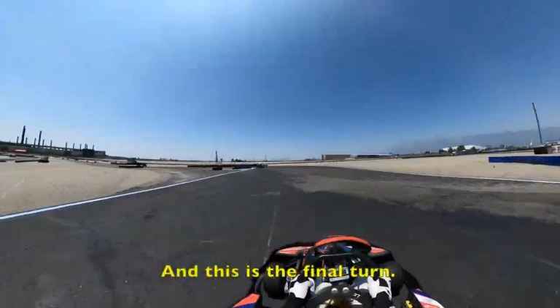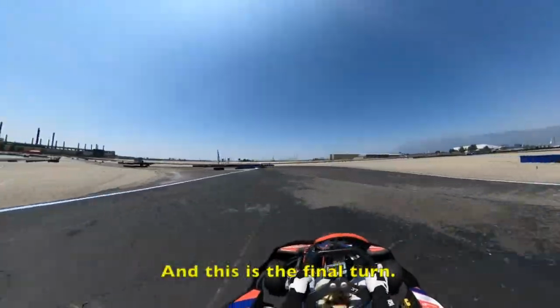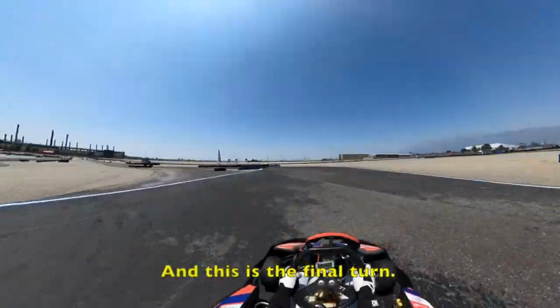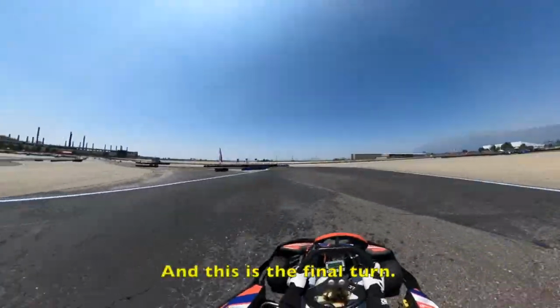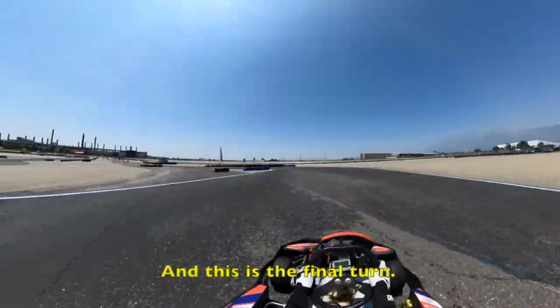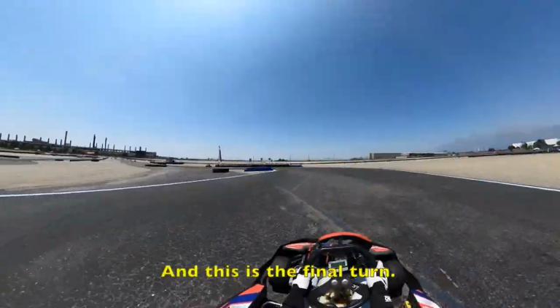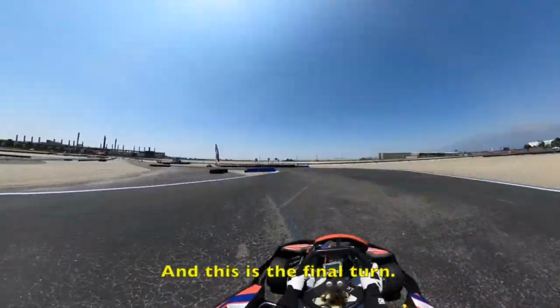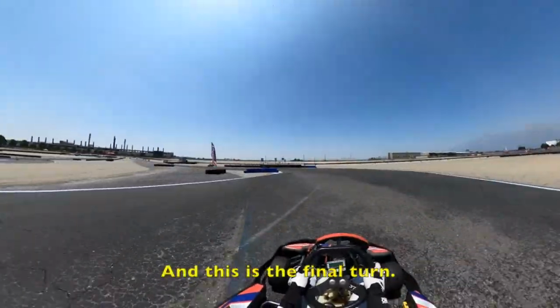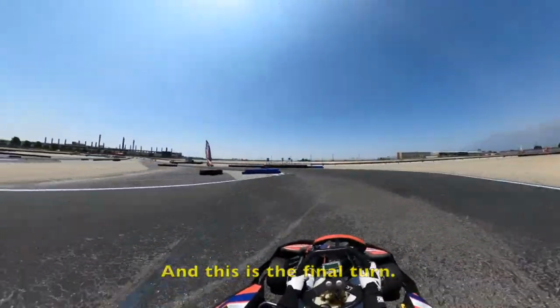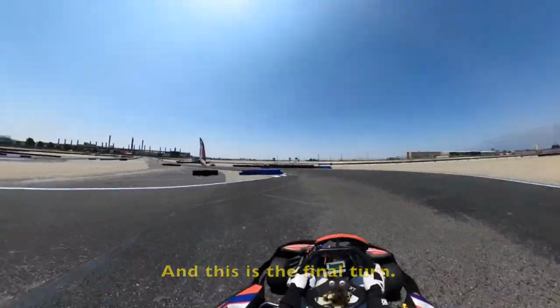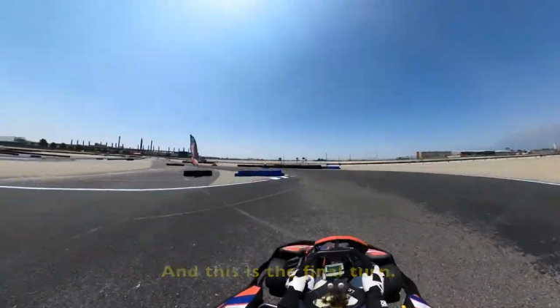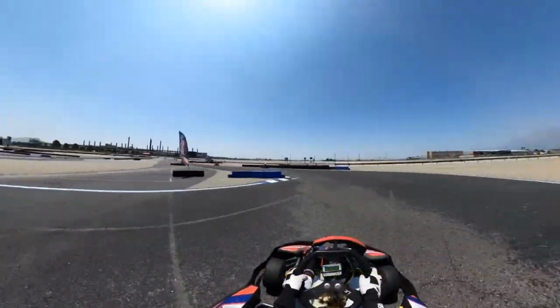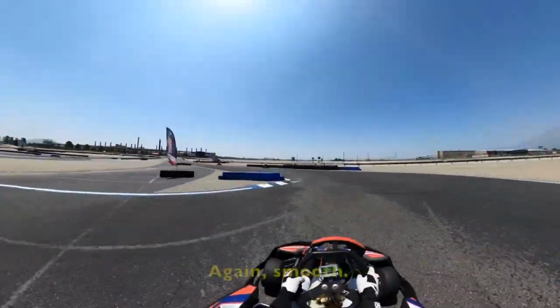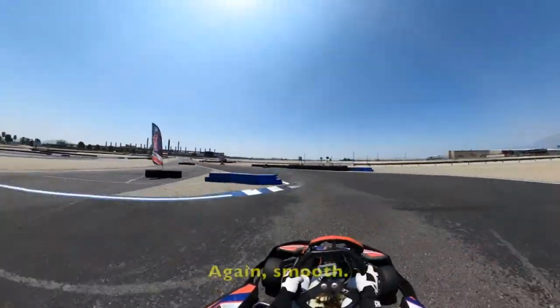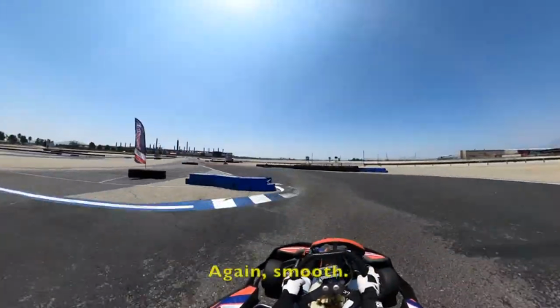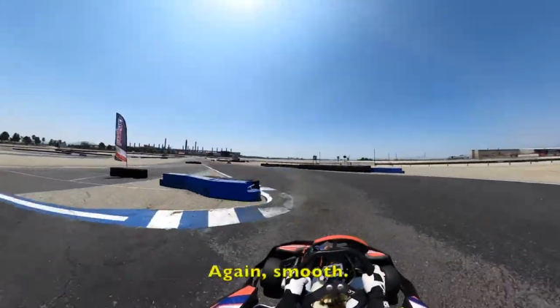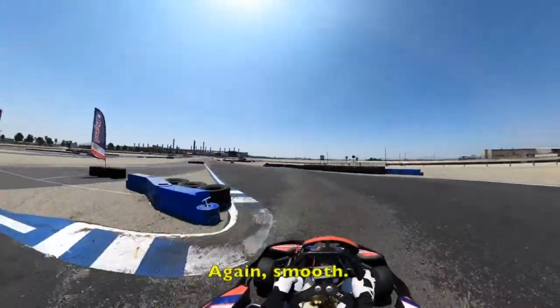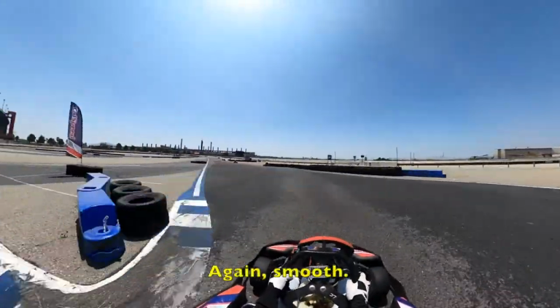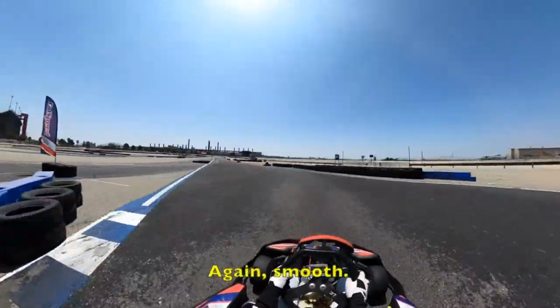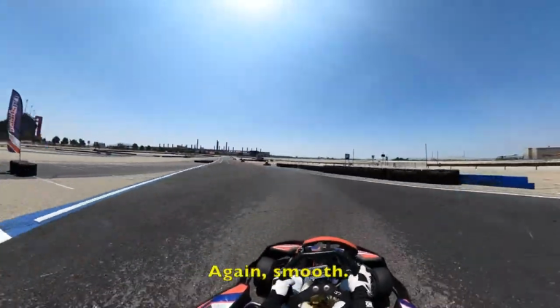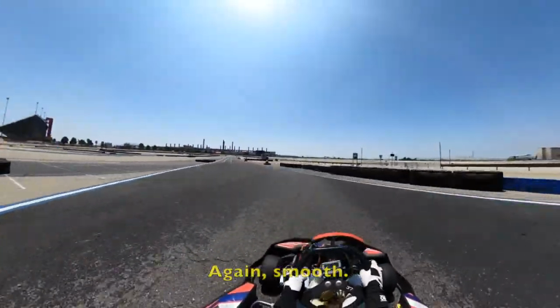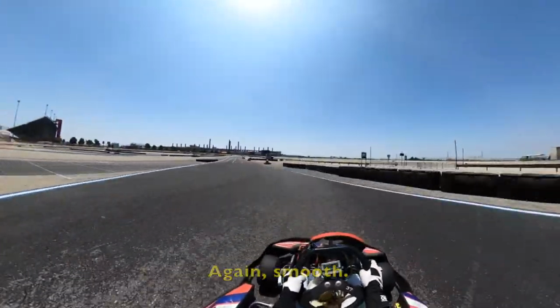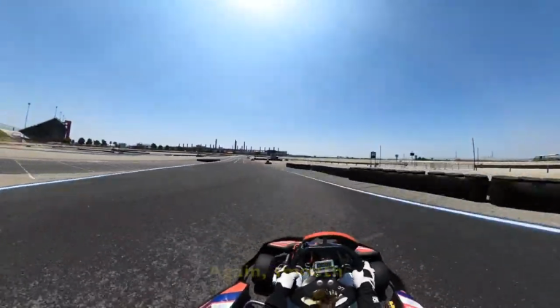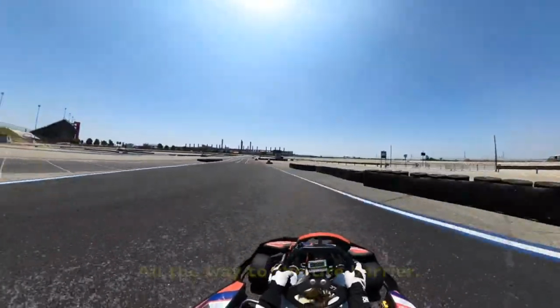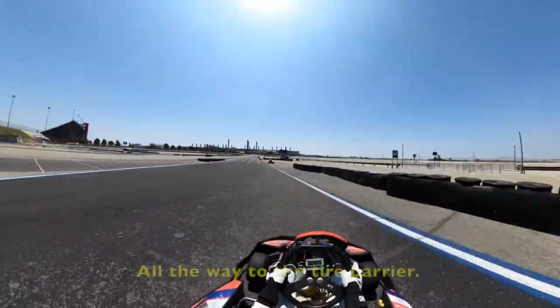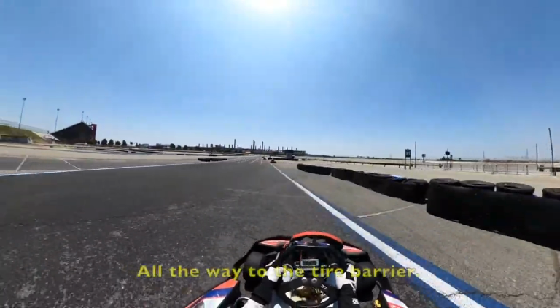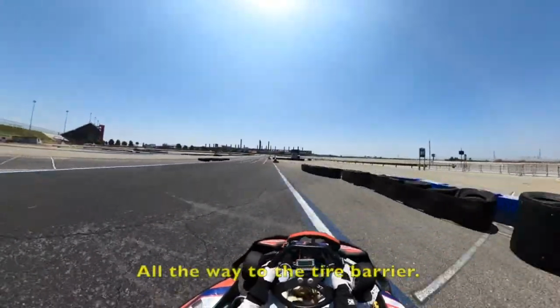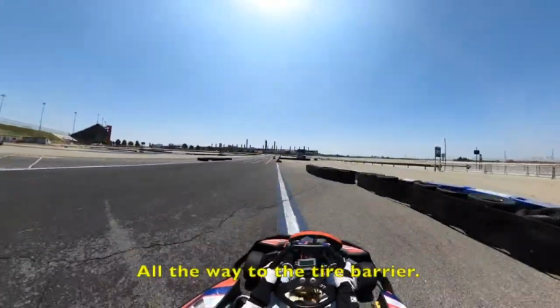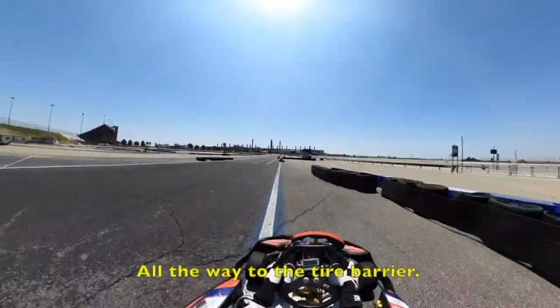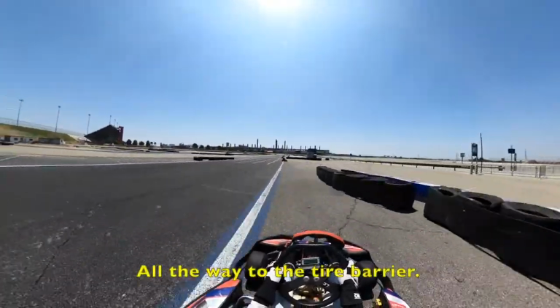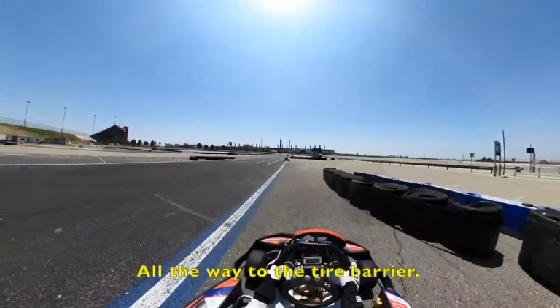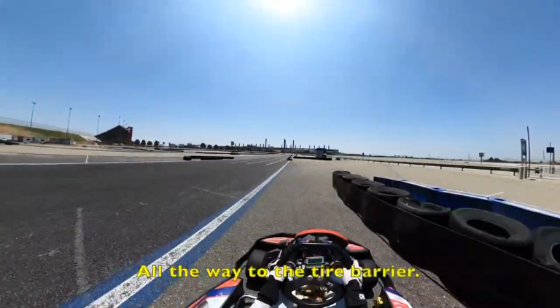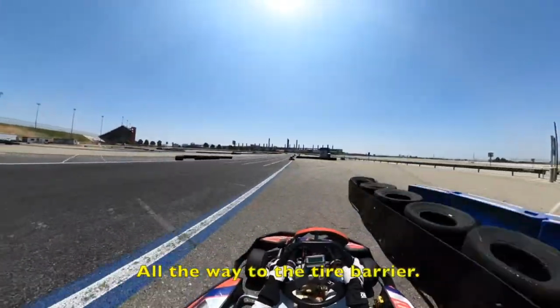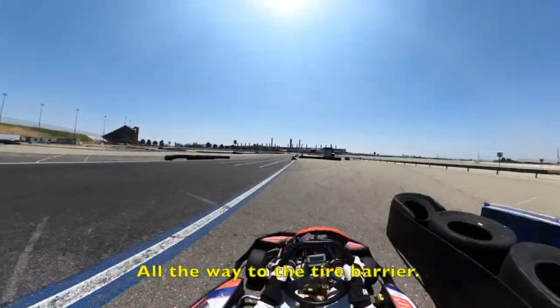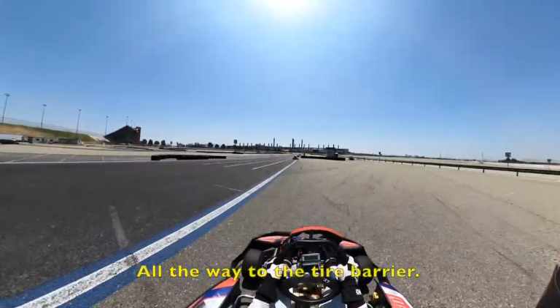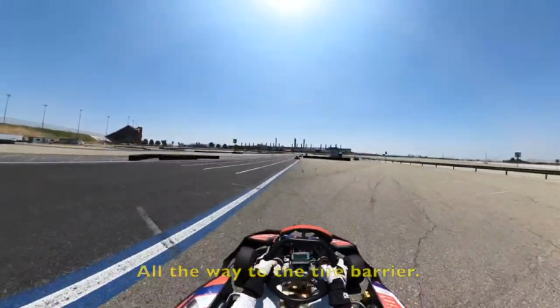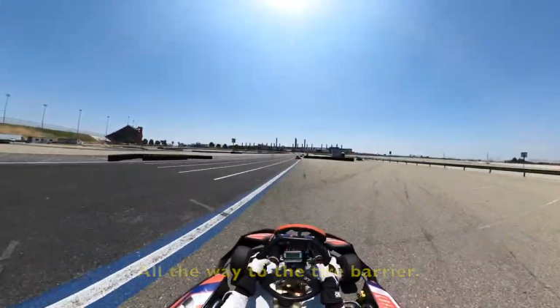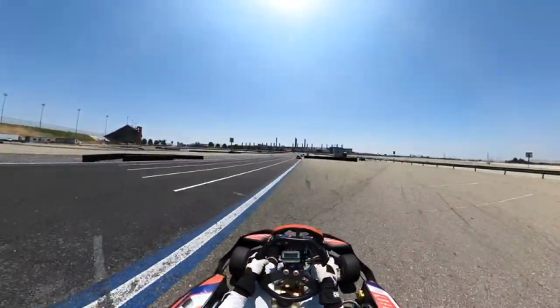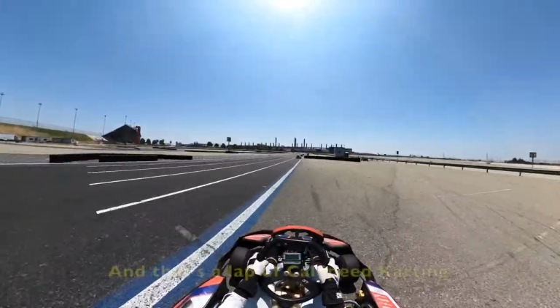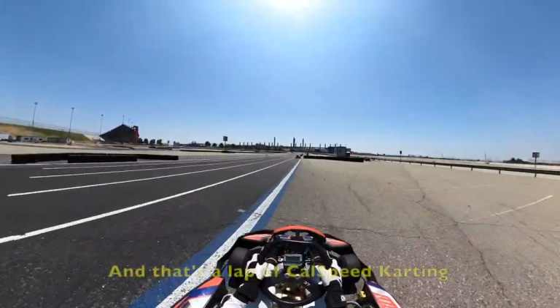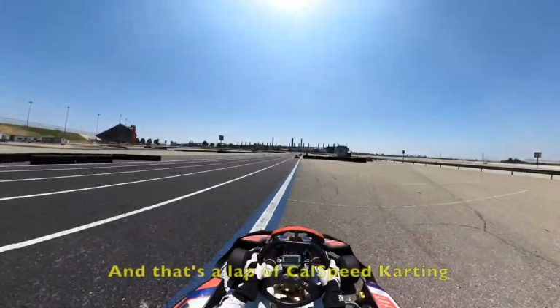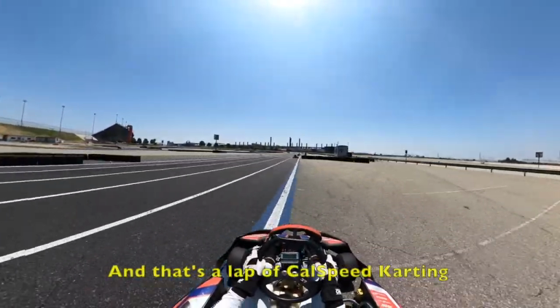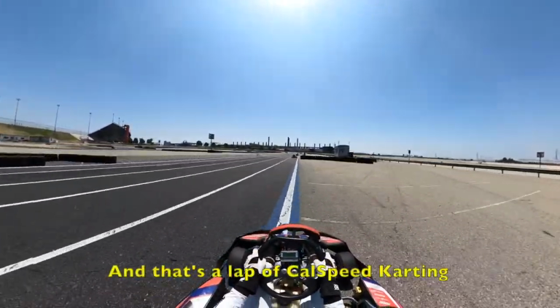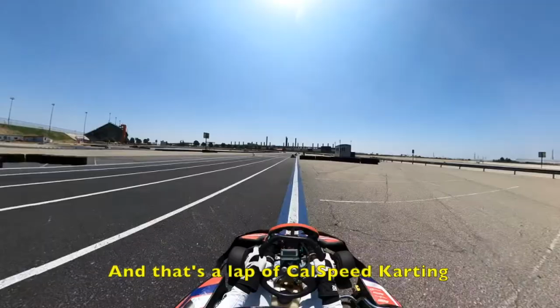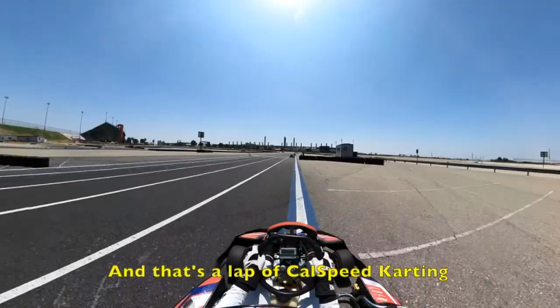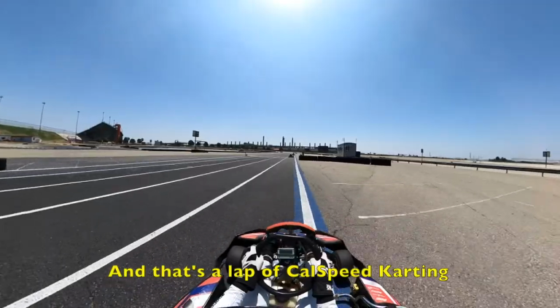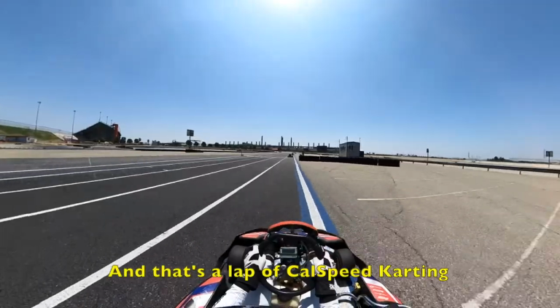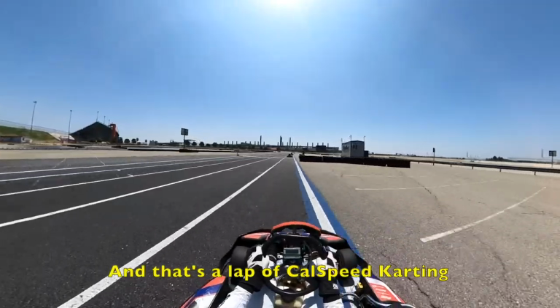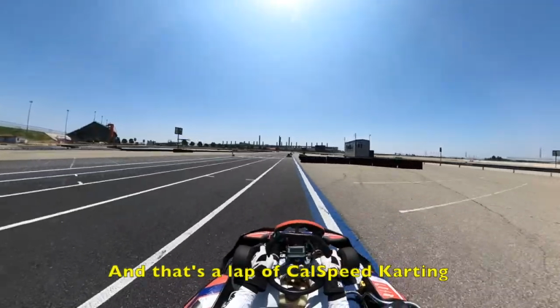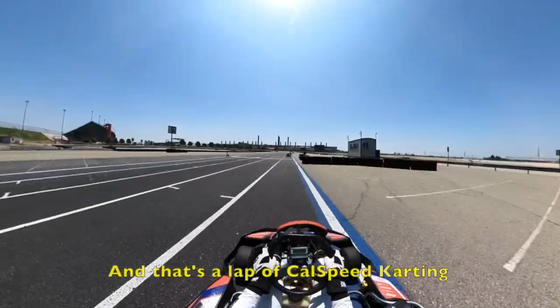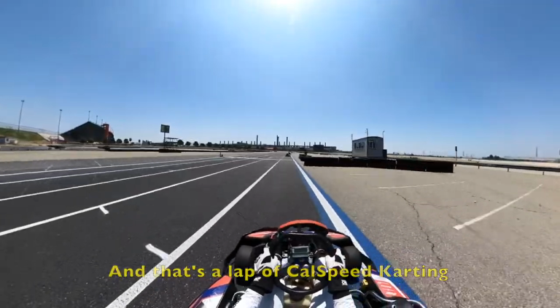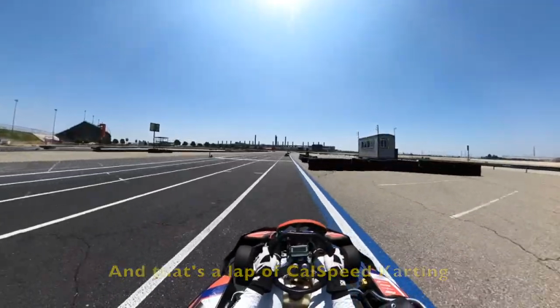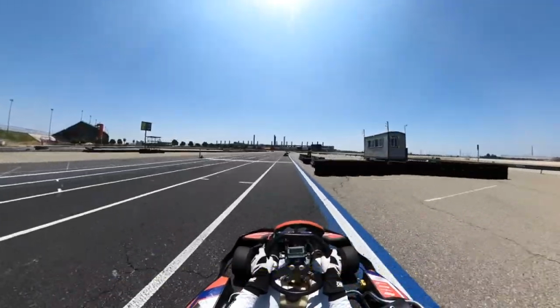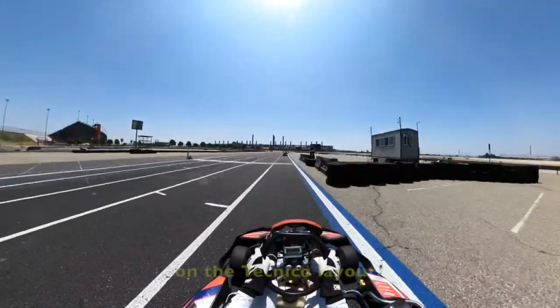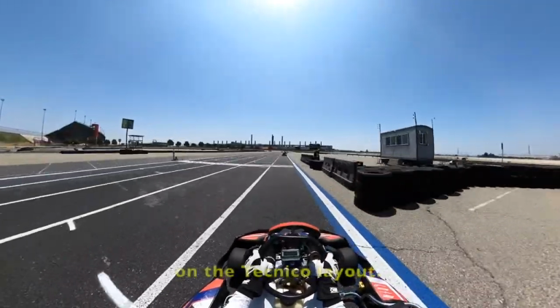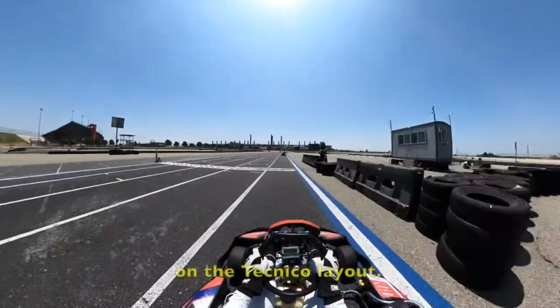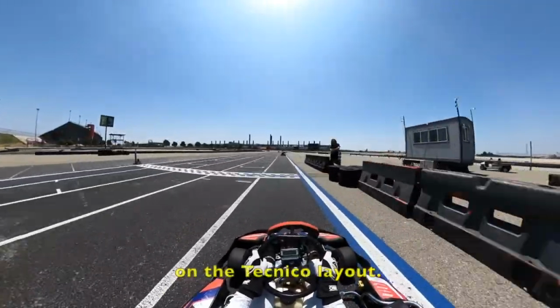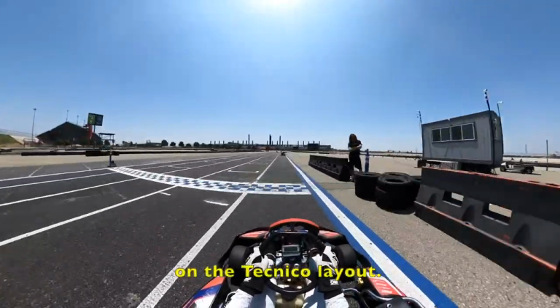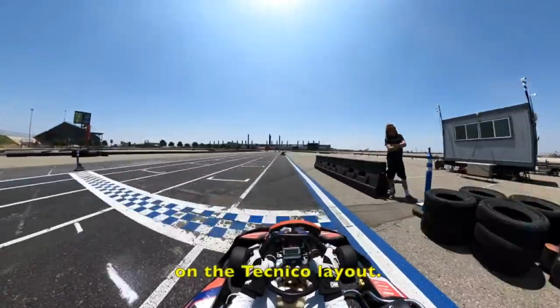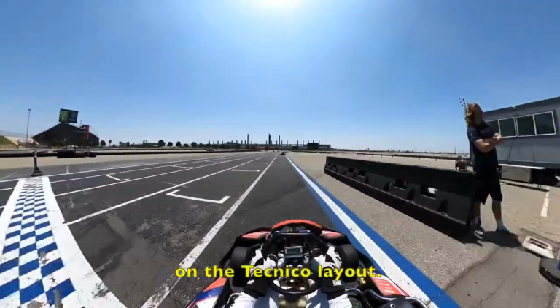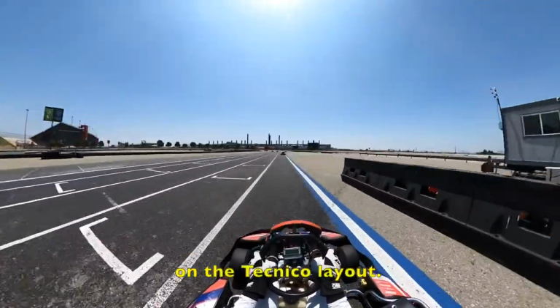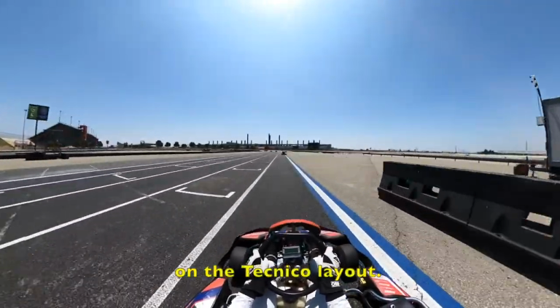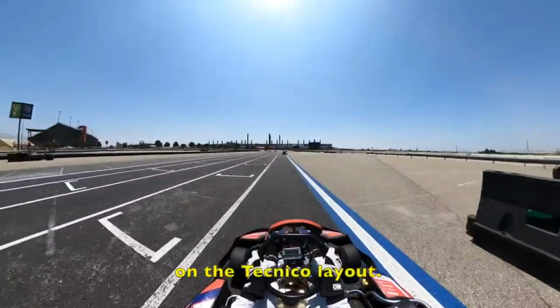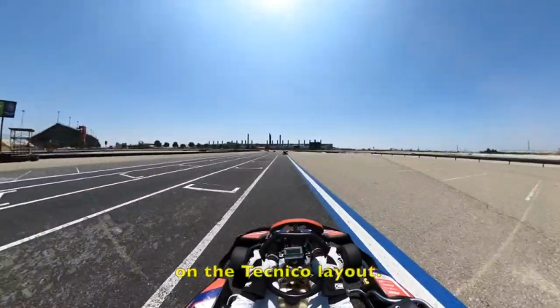And this is the final turn. Again, smooth — all the way to the tire barrier. And not to allow you to propel speed, cutting on a technical way out.